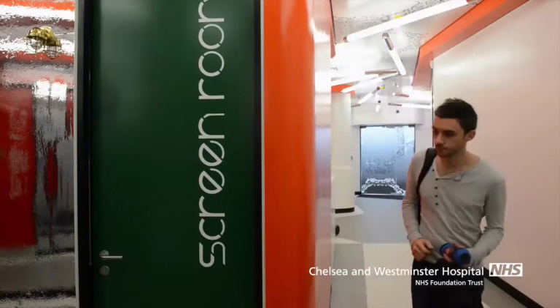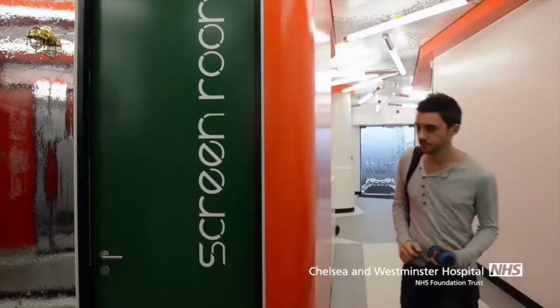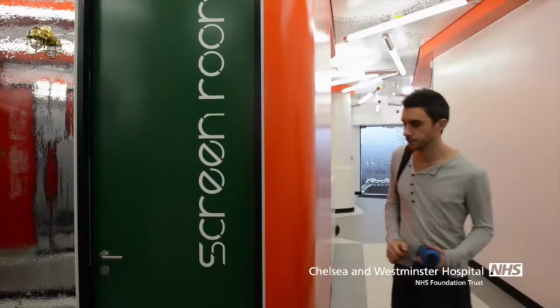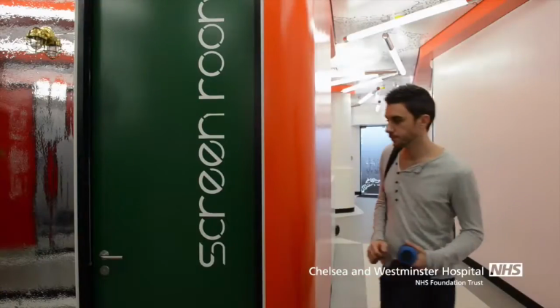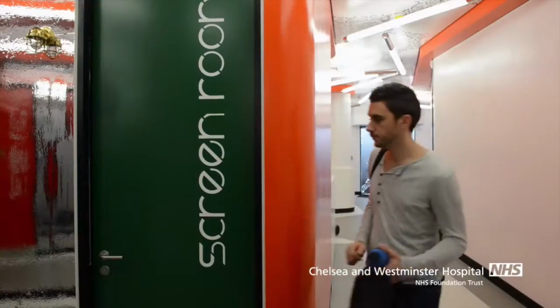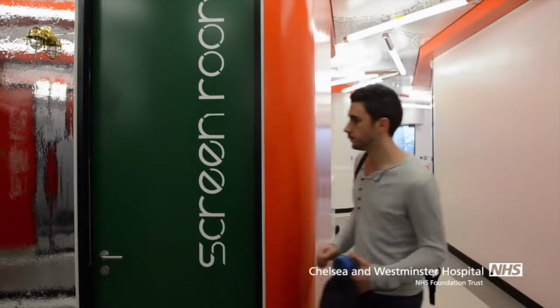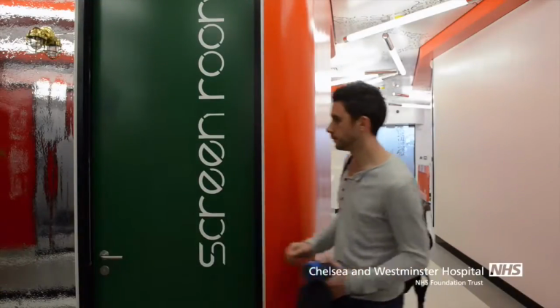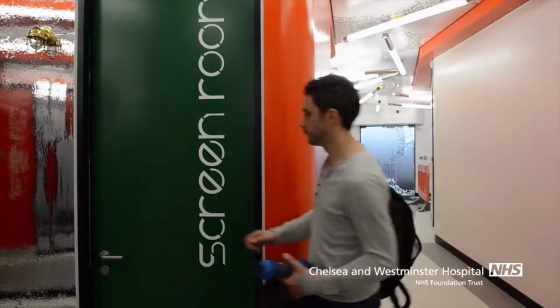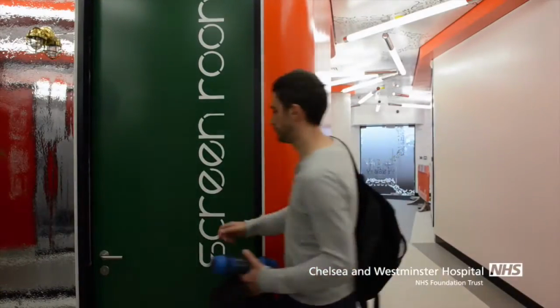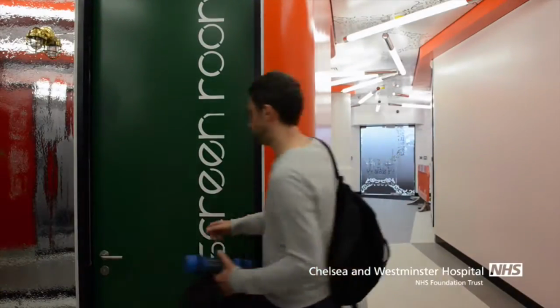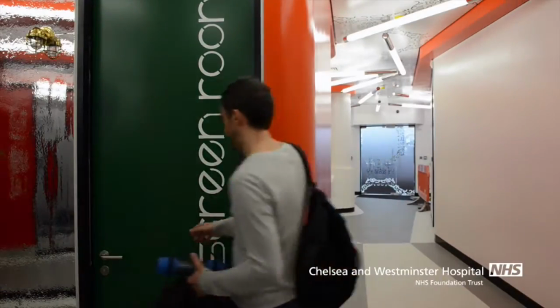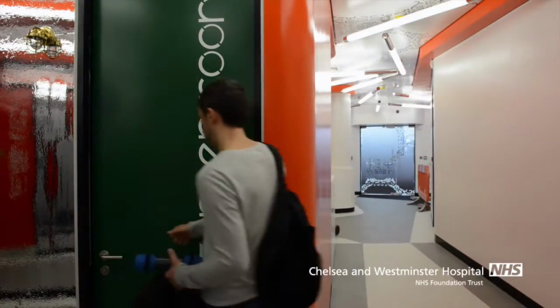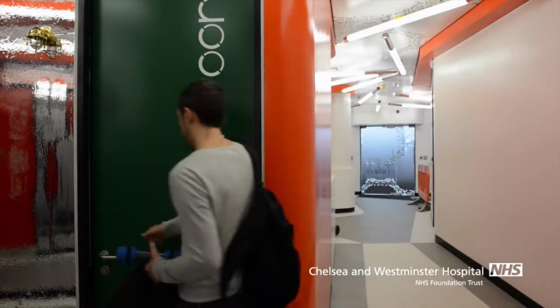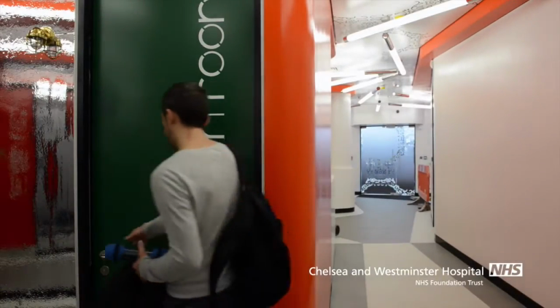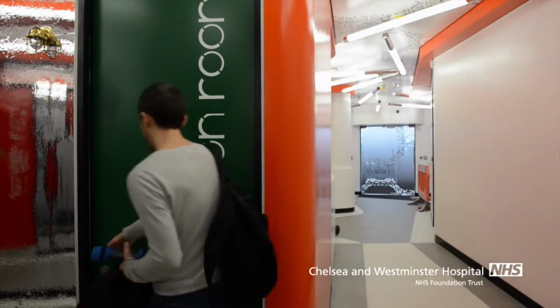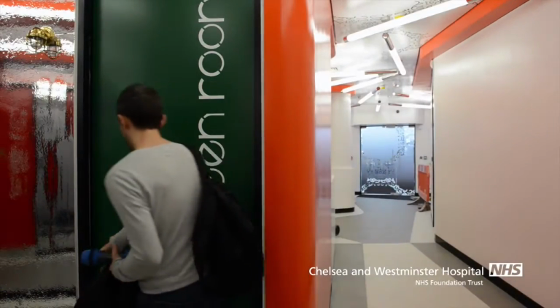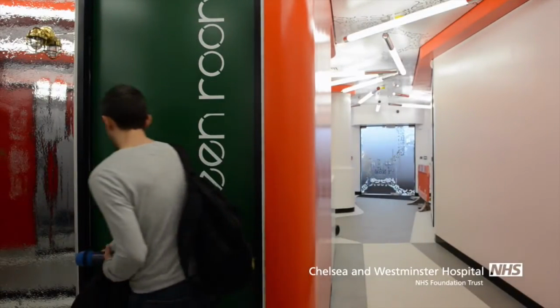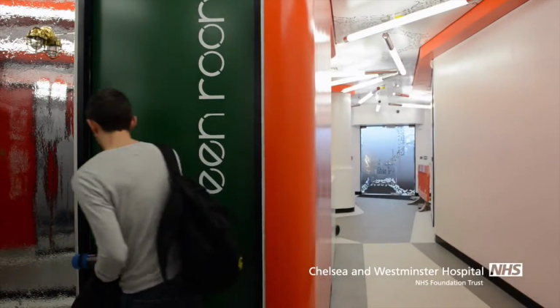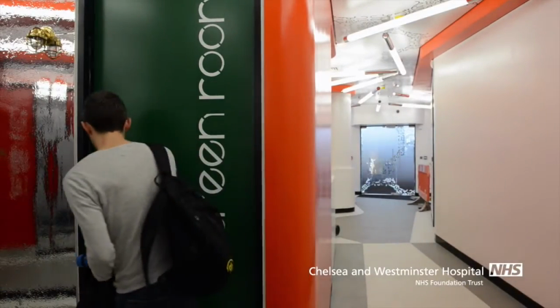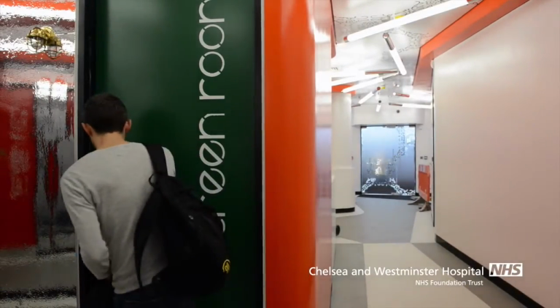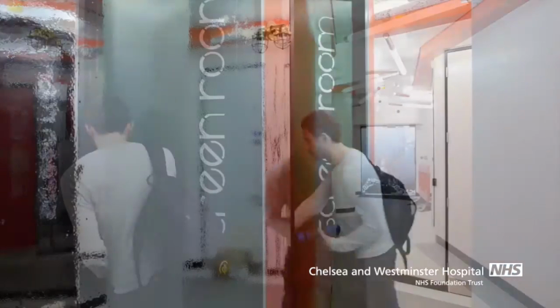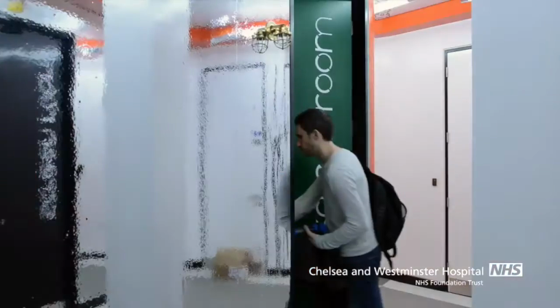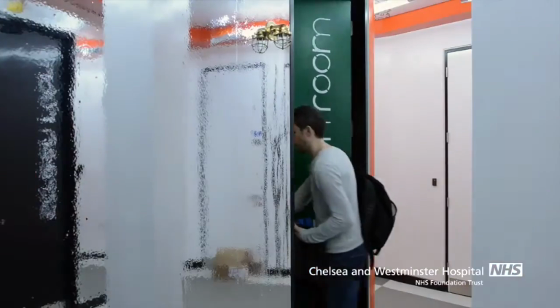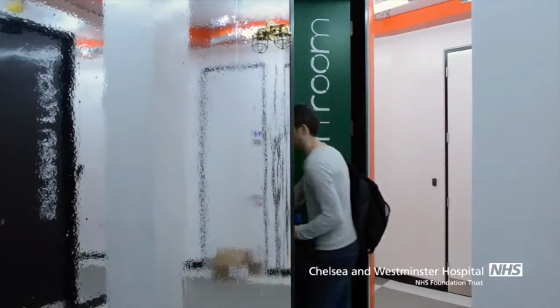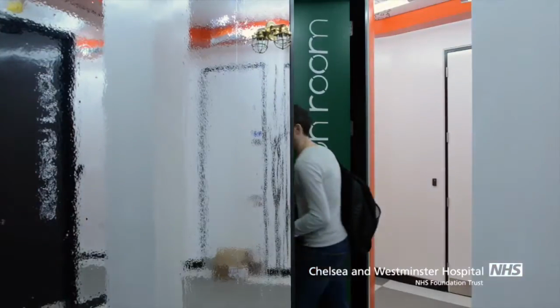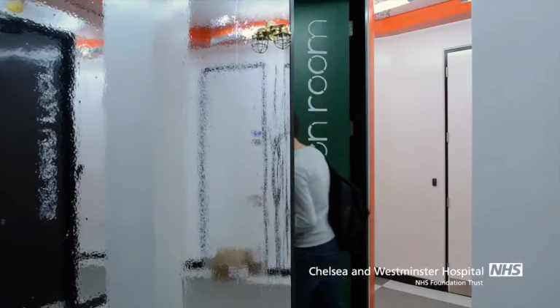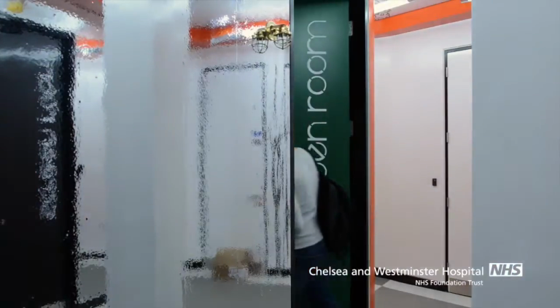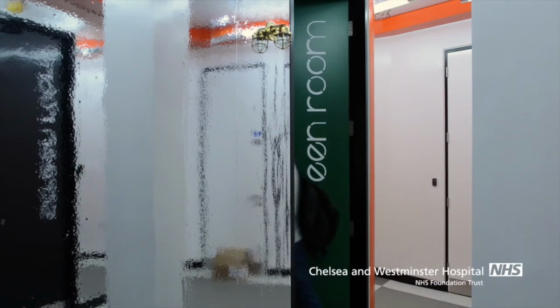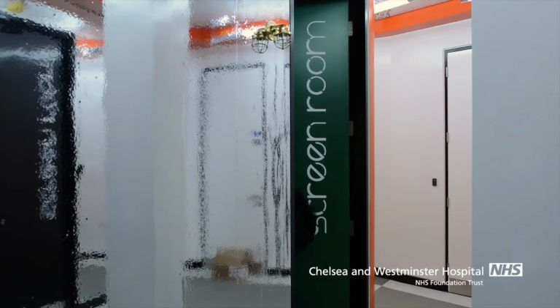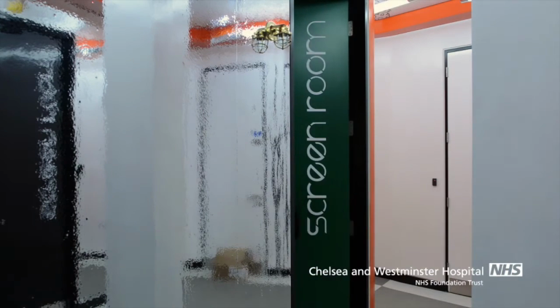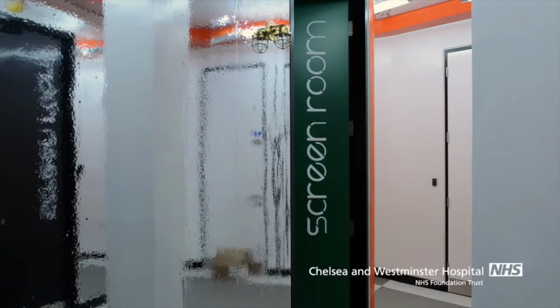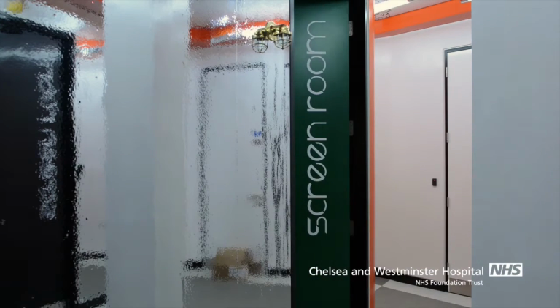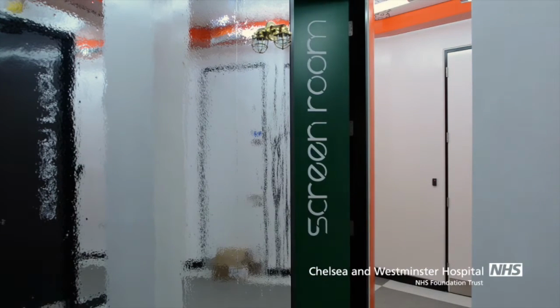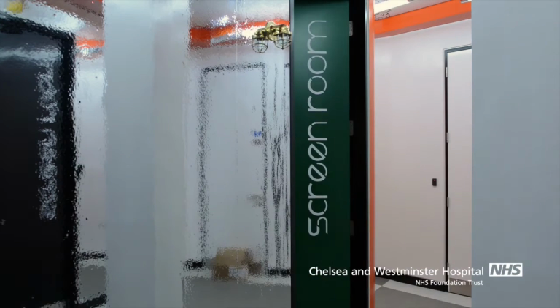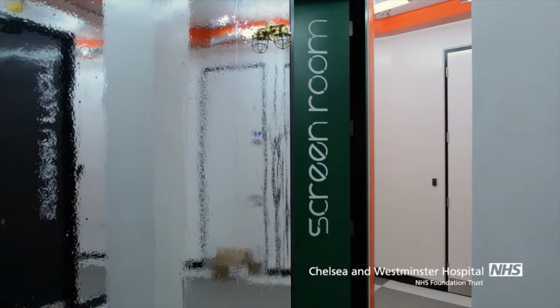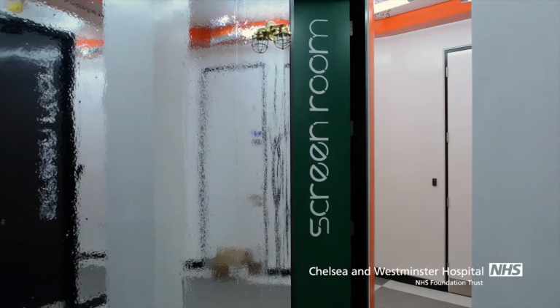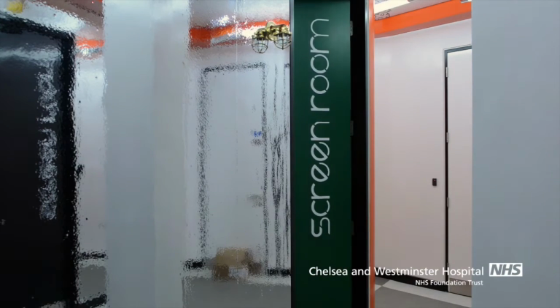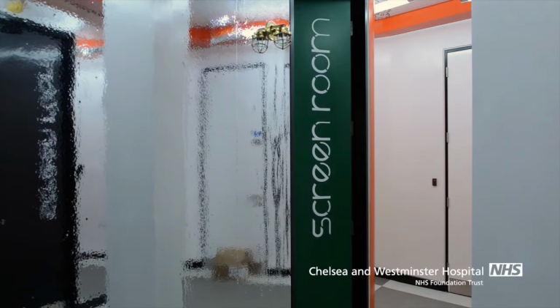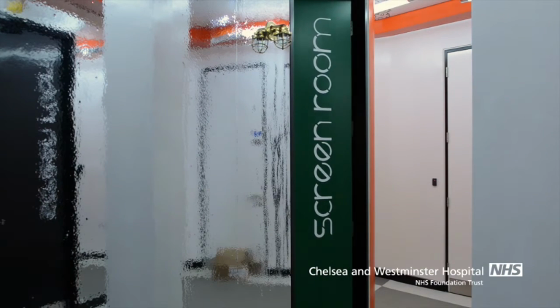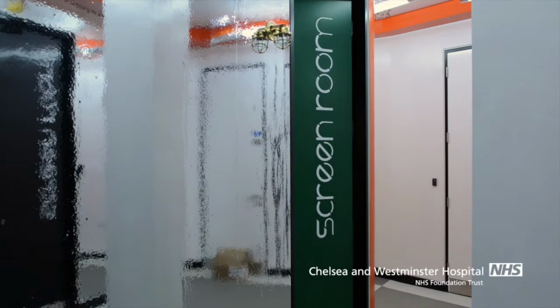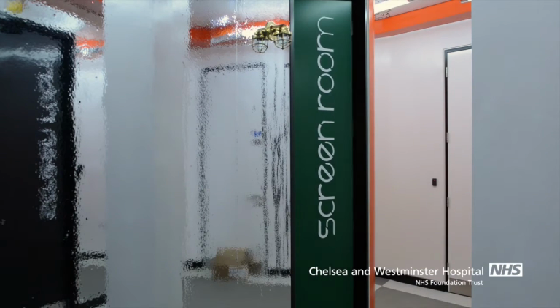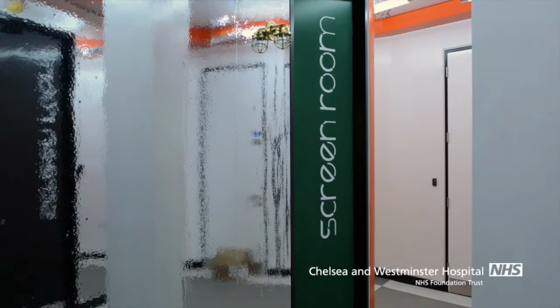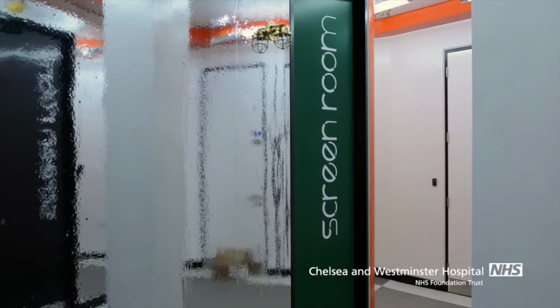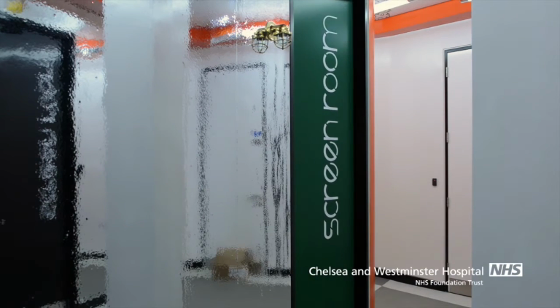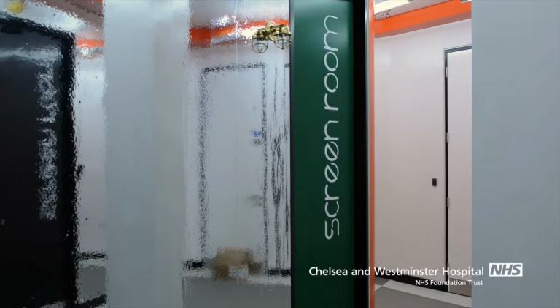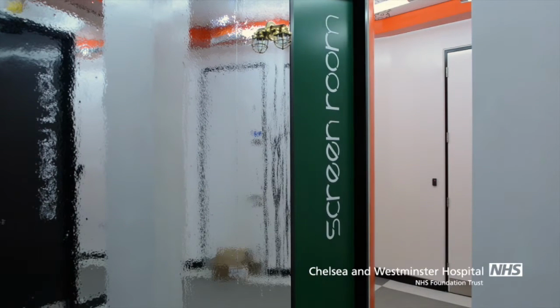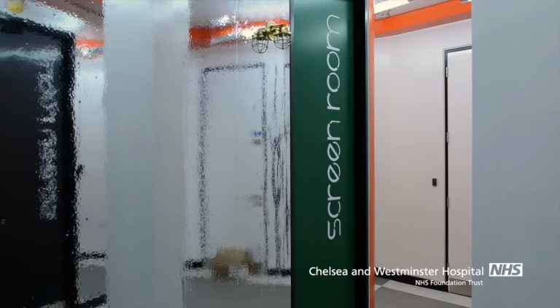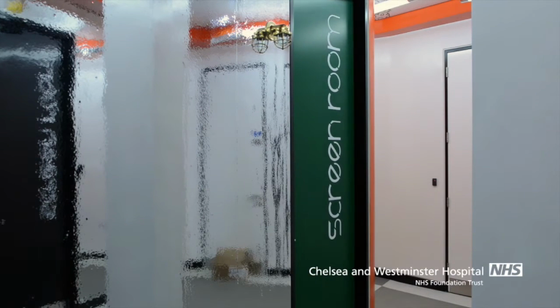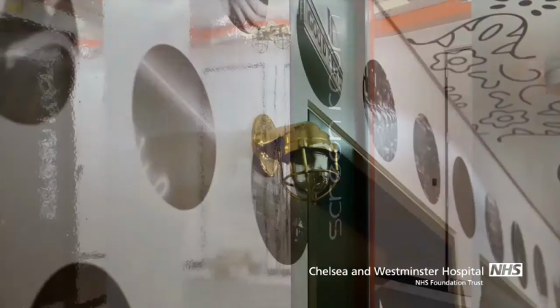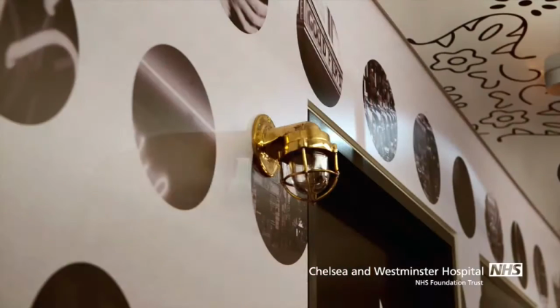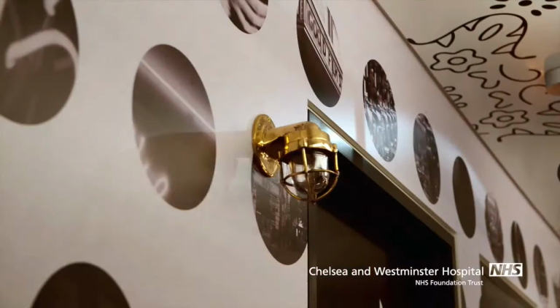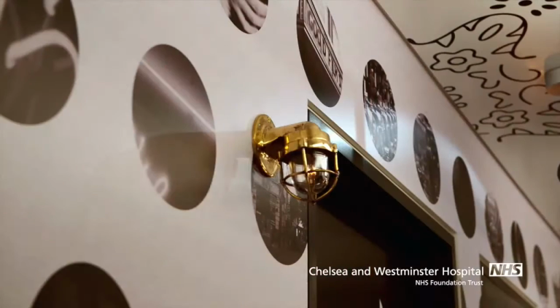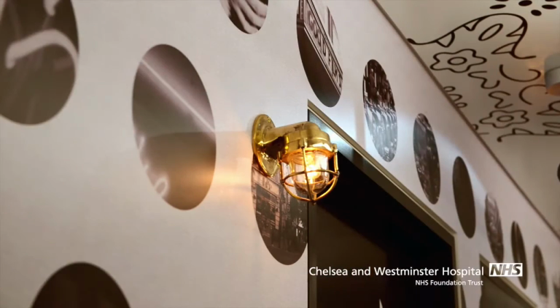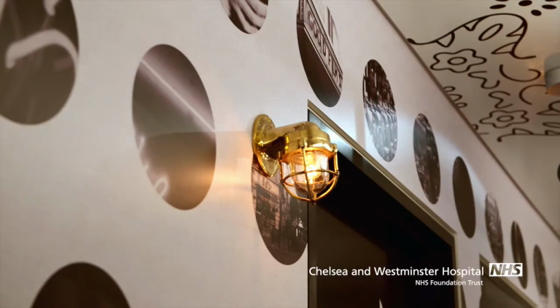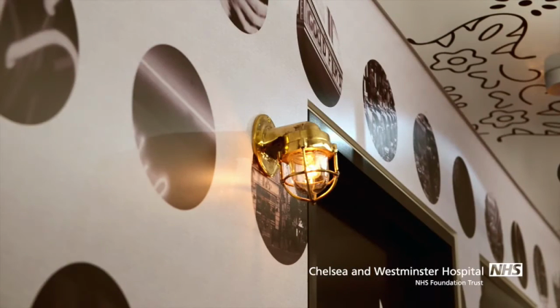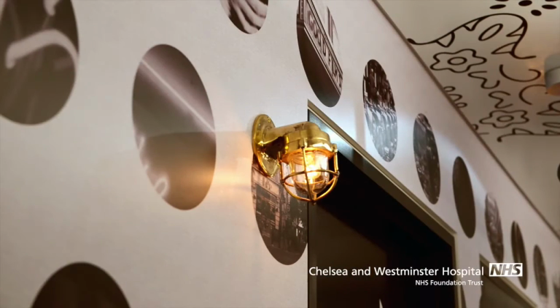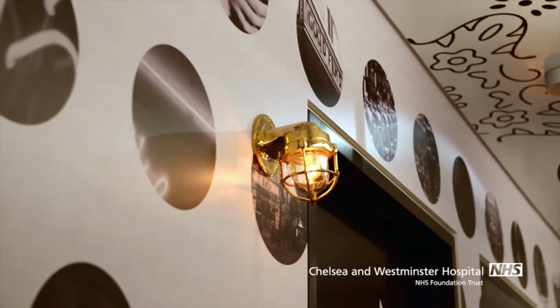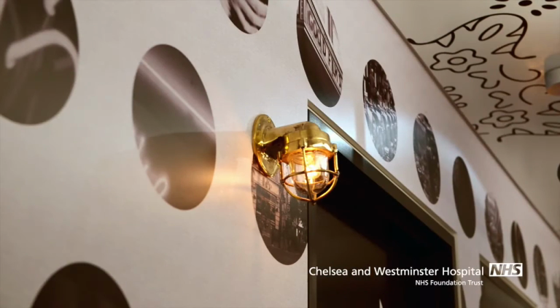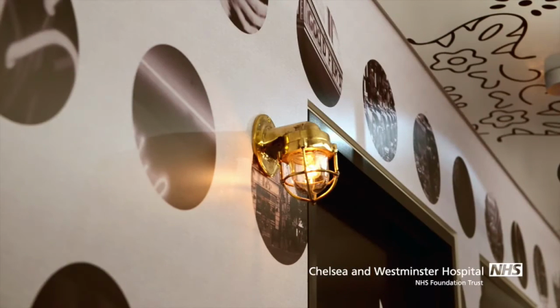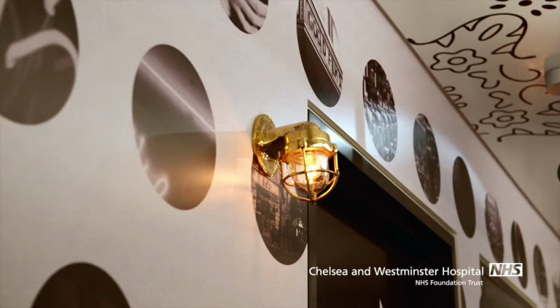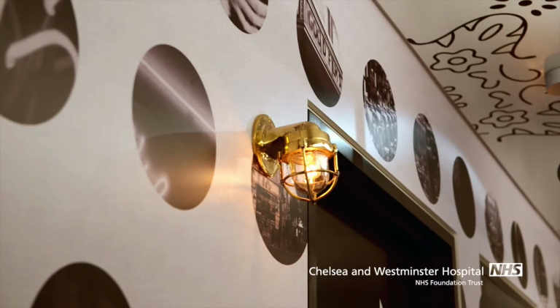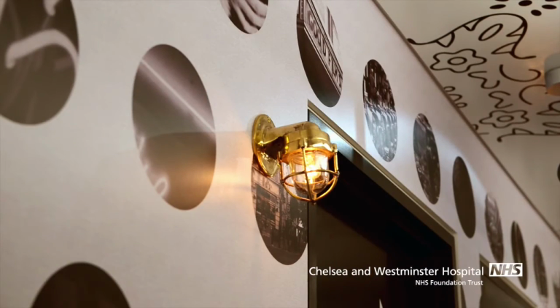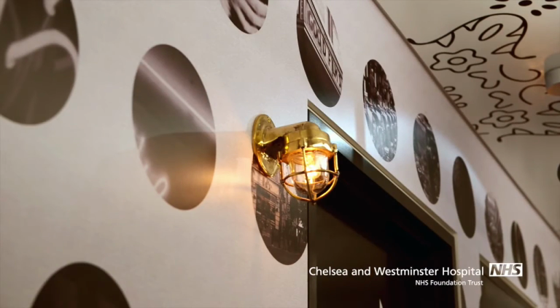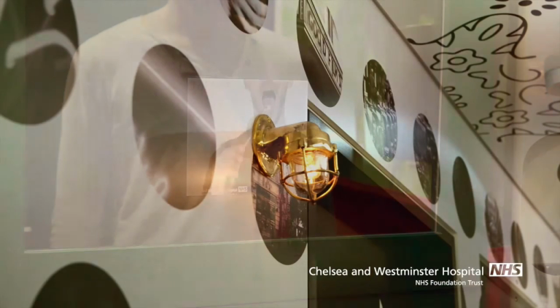Drawing on the colourful vibe of the surrounding neighbourhood, each screening room is based on a different shop from the area, with unique decor and signage.